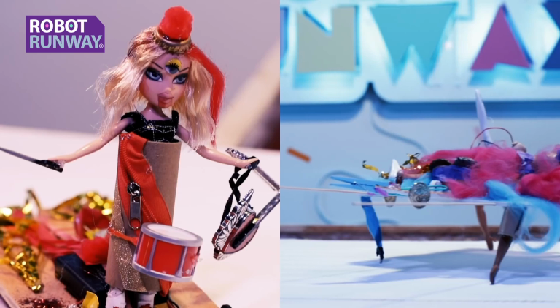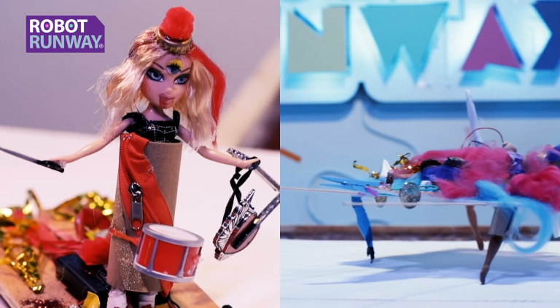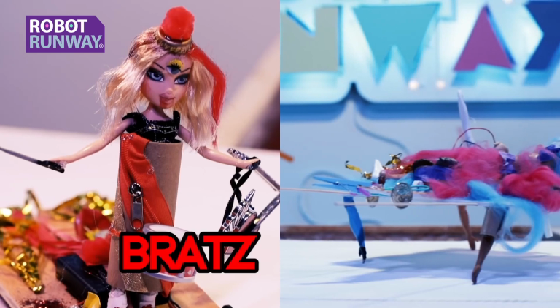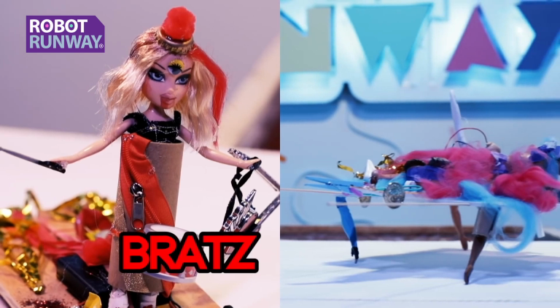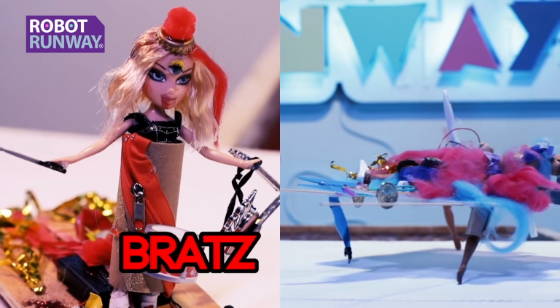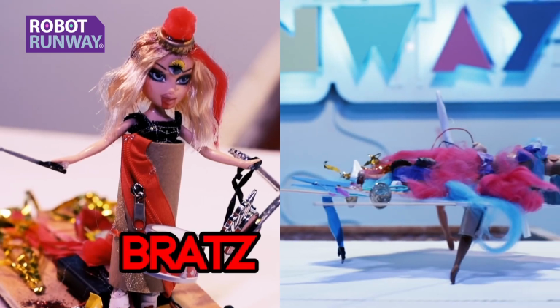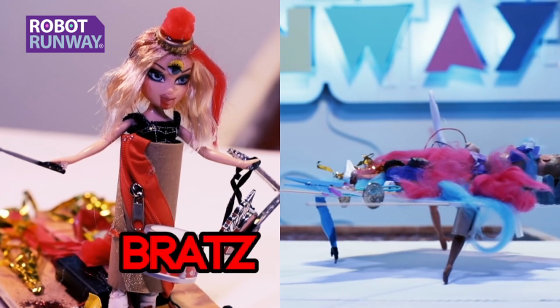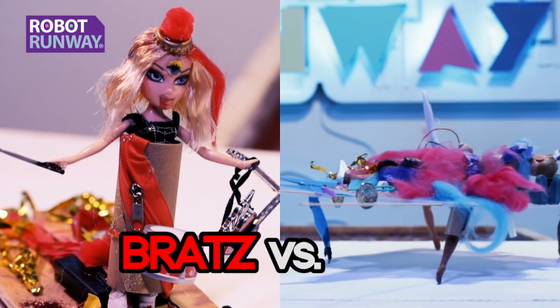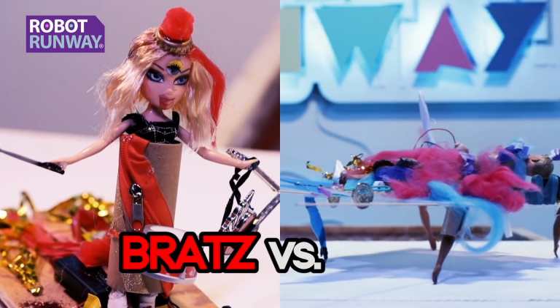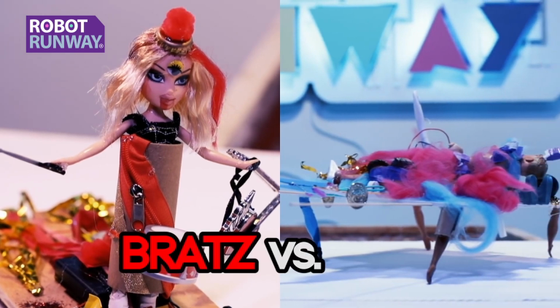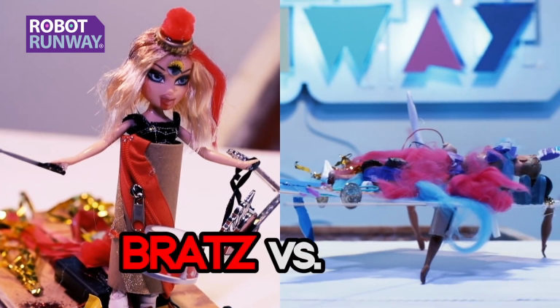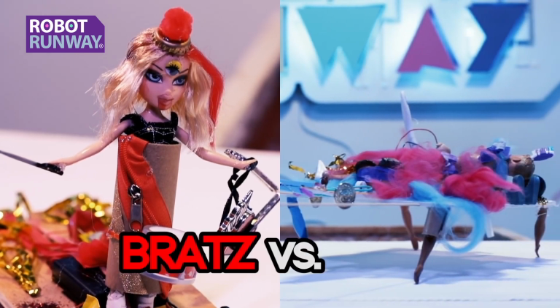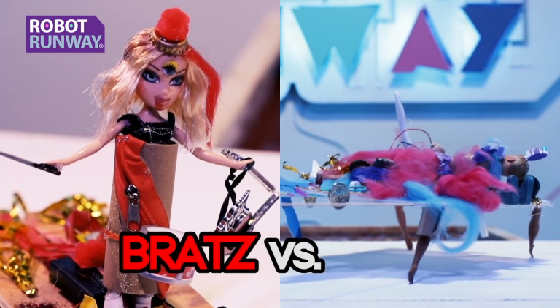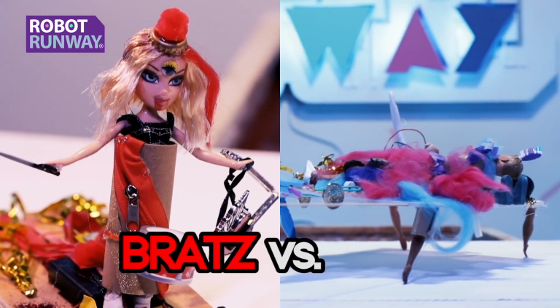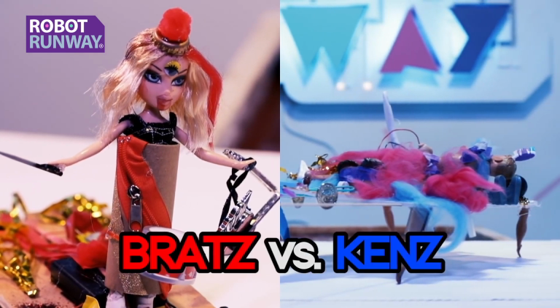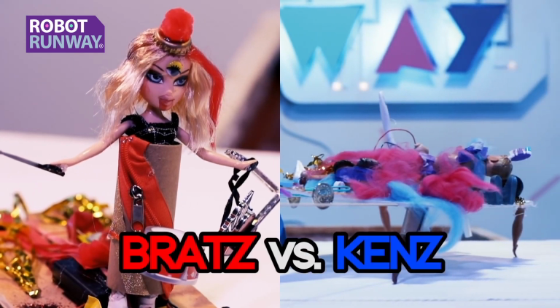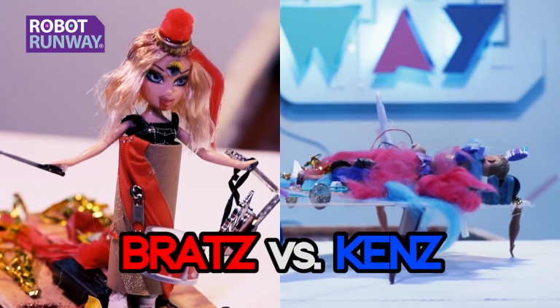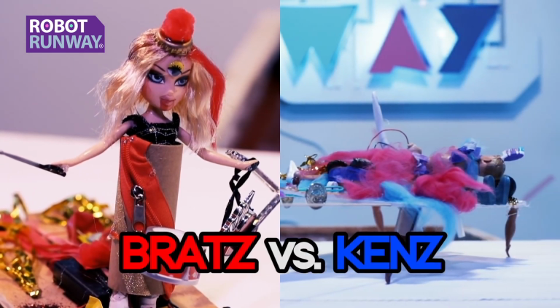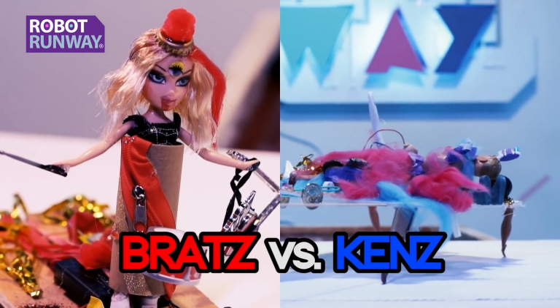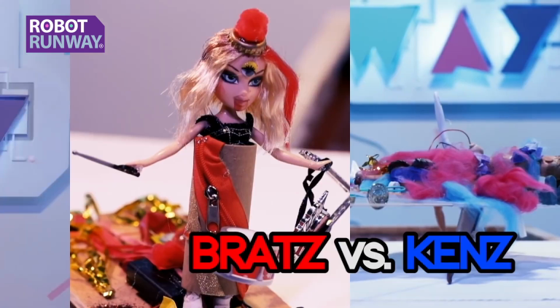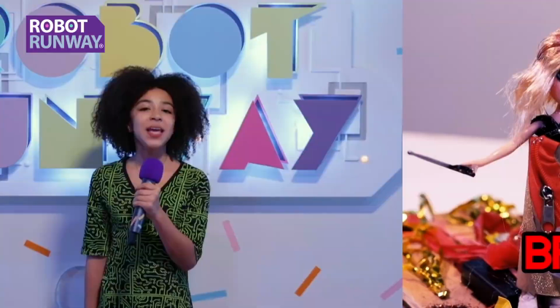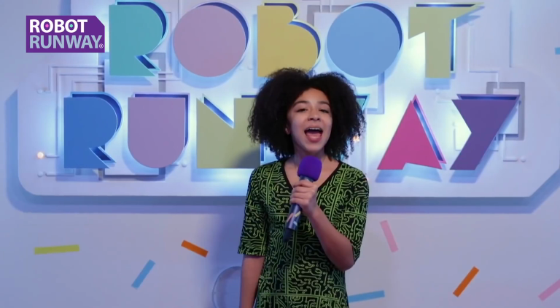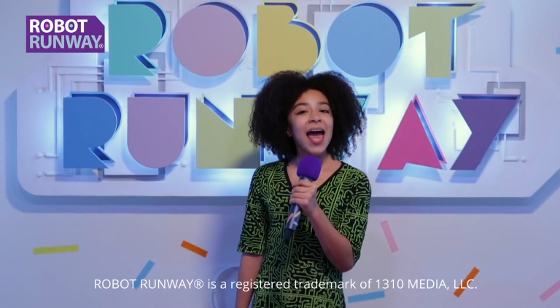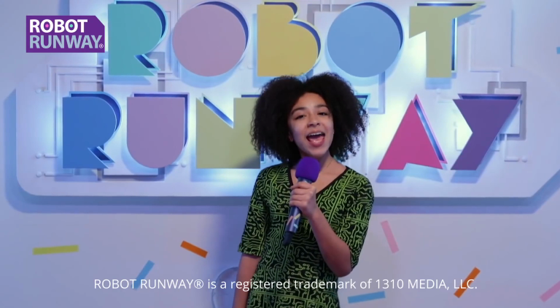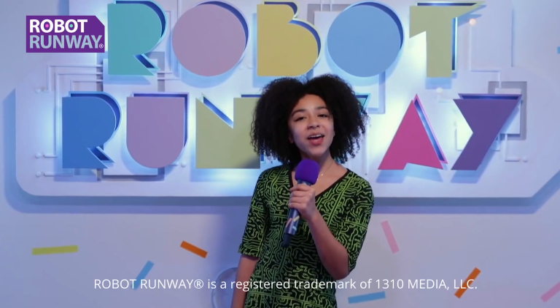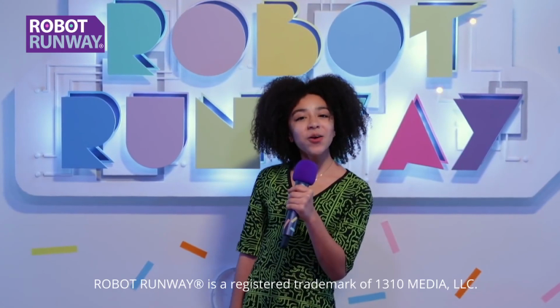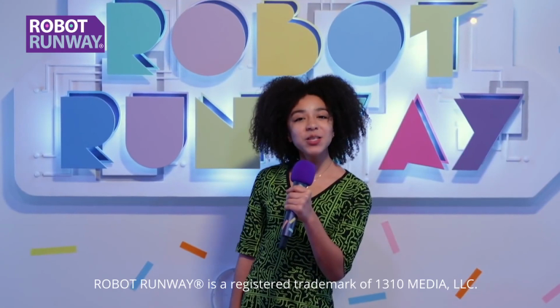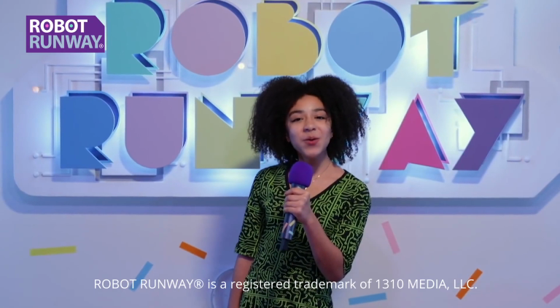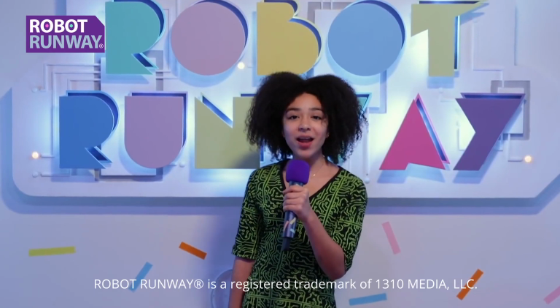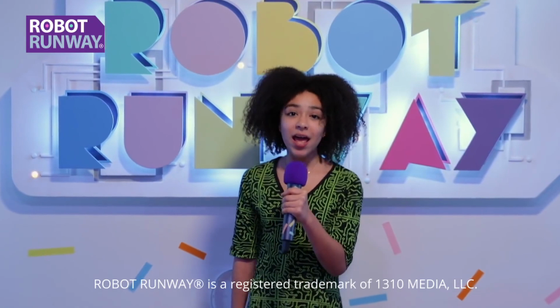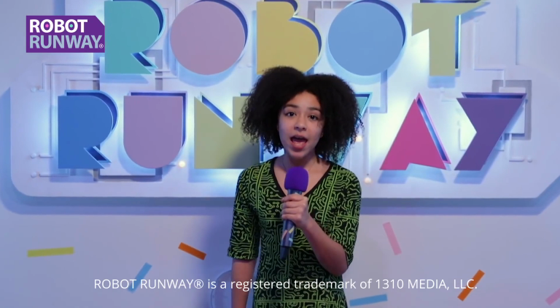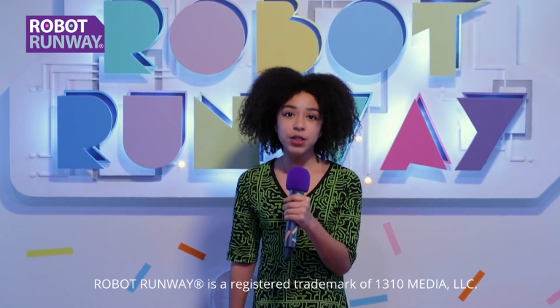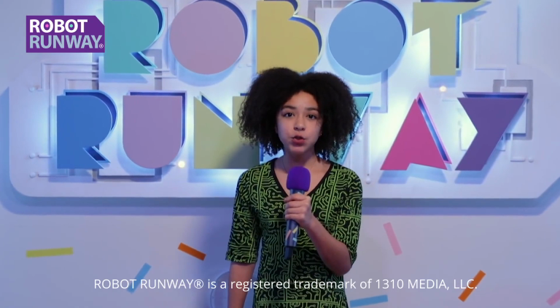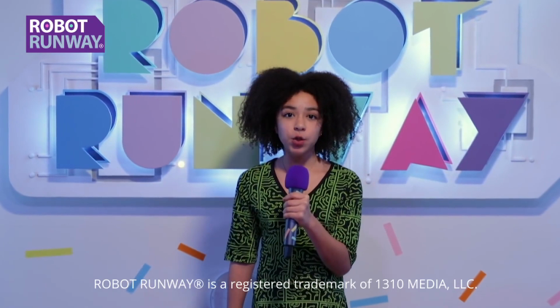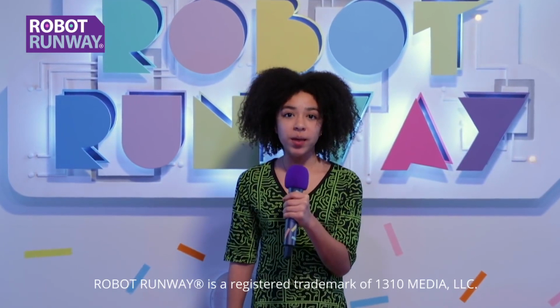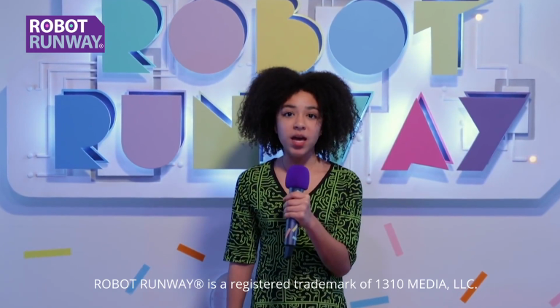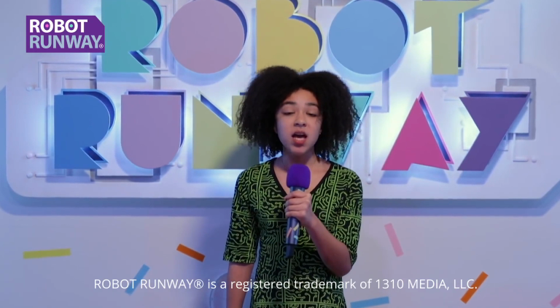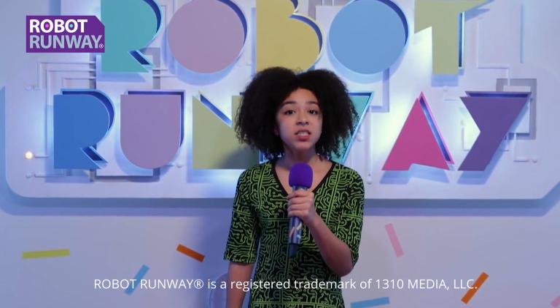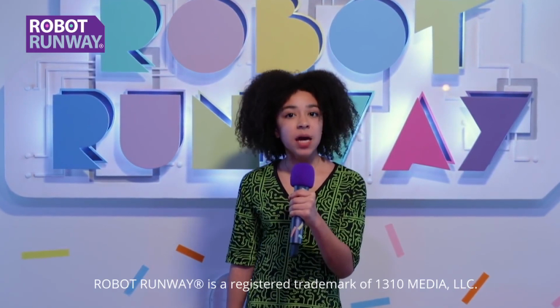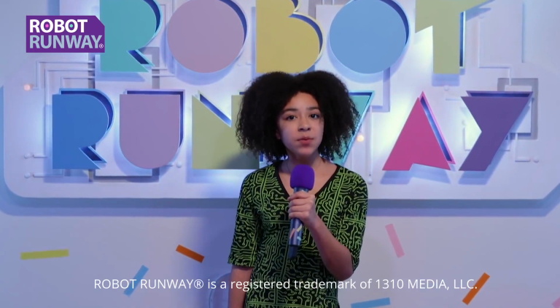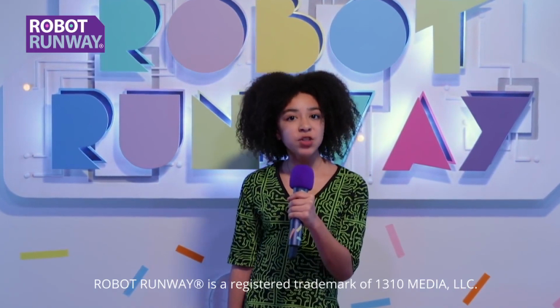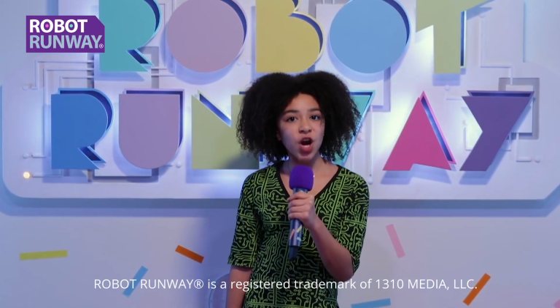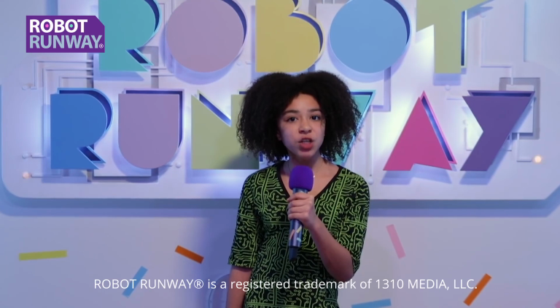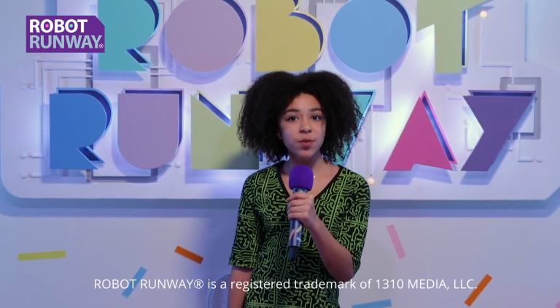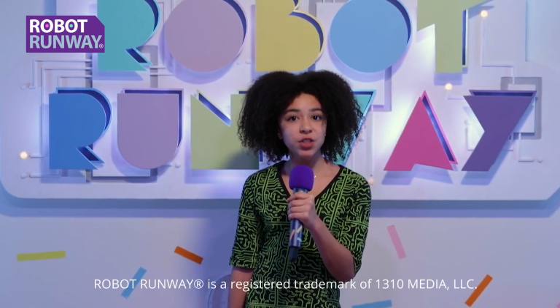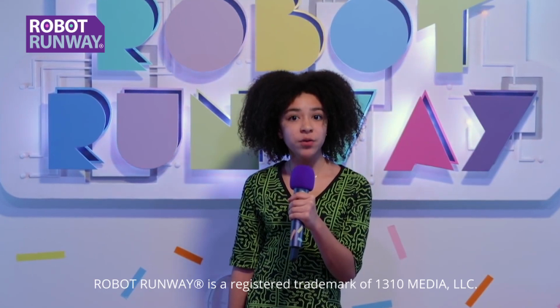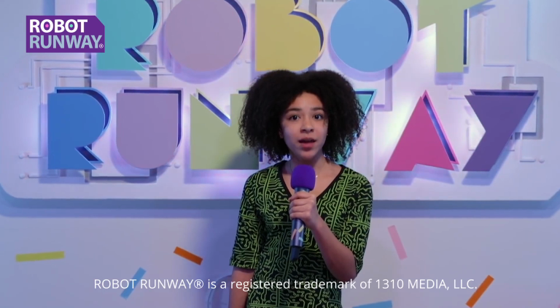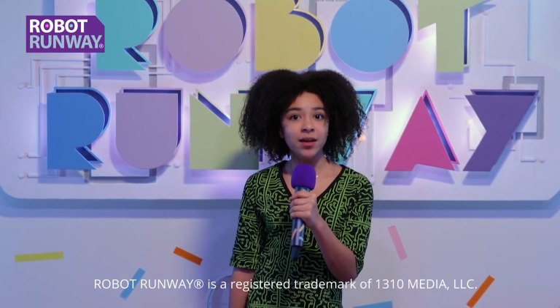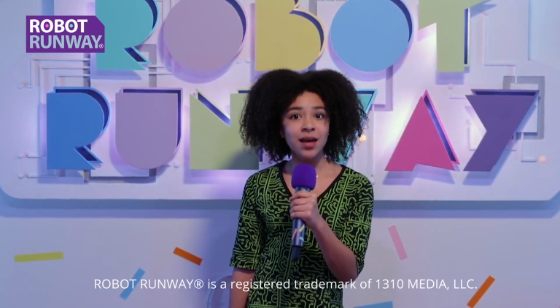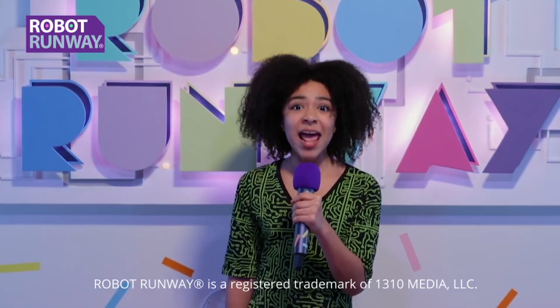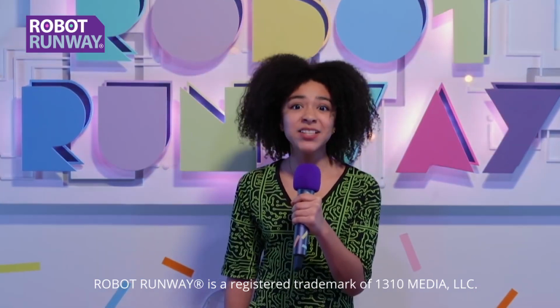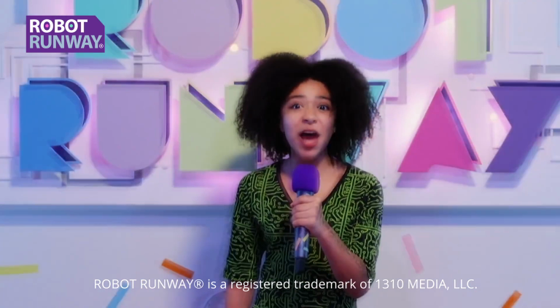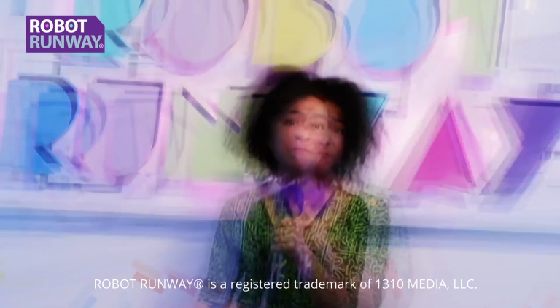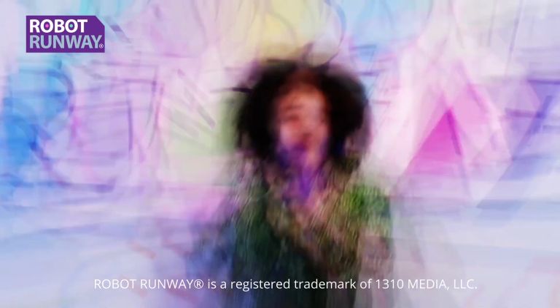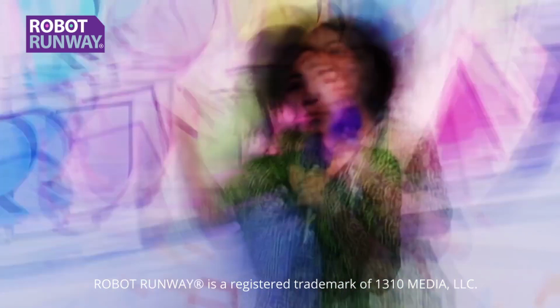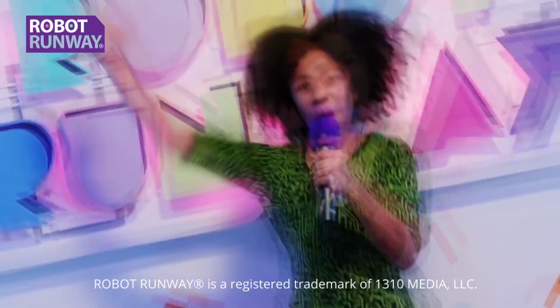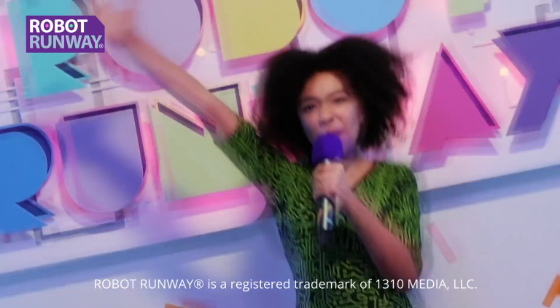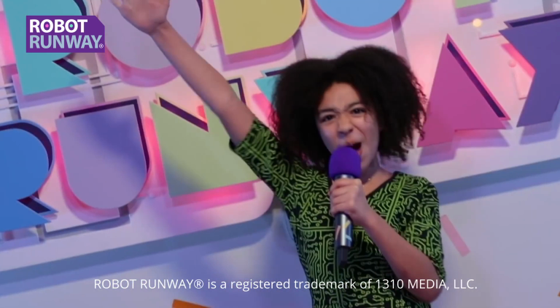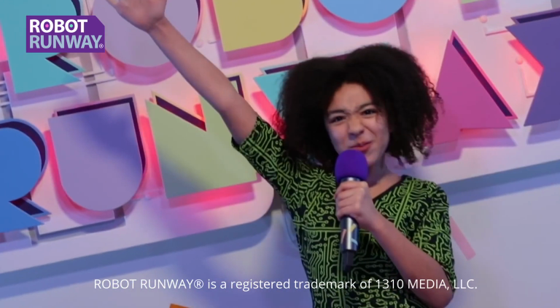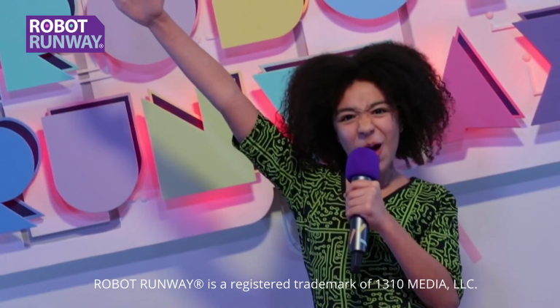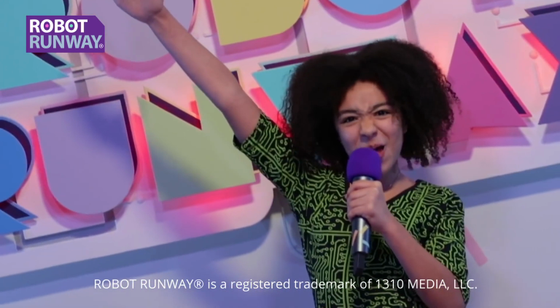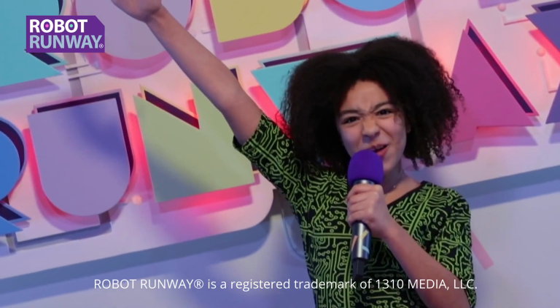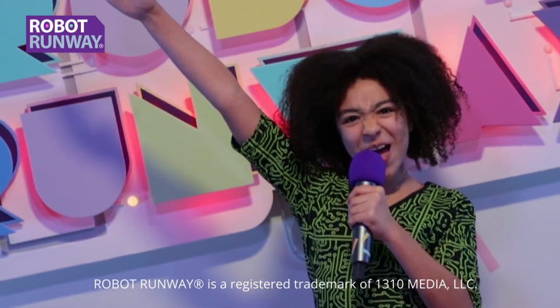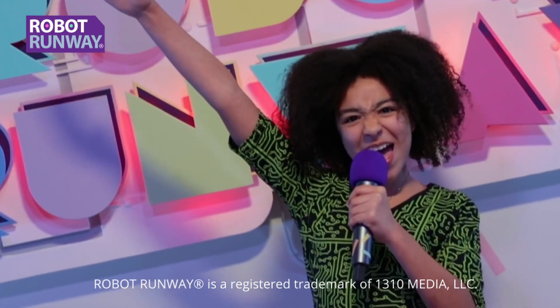Hey Goldie Squad, it's Ruby. Time to charge up and tune in. It's time for Roll Up Runway!